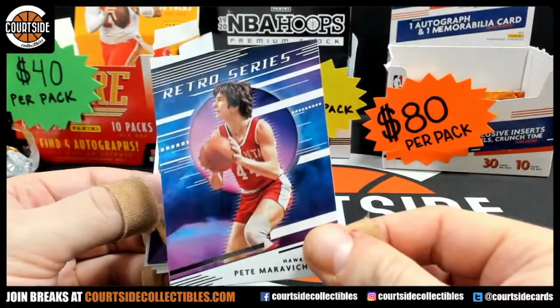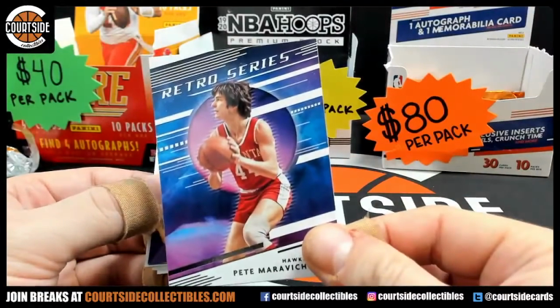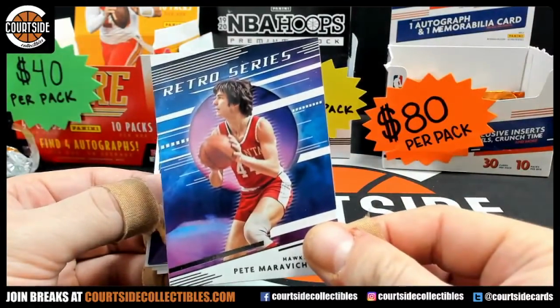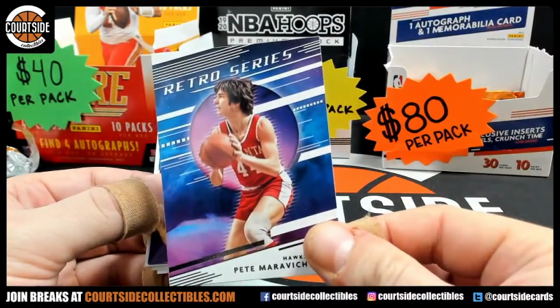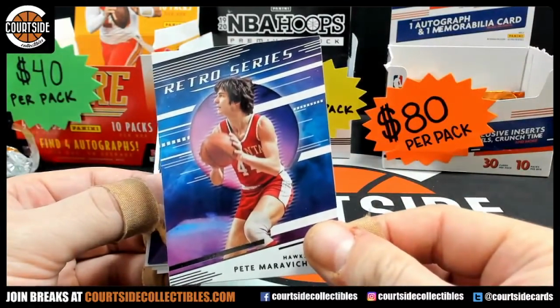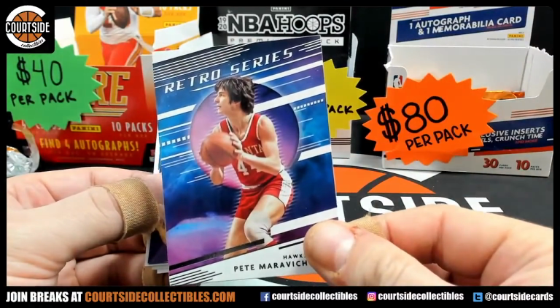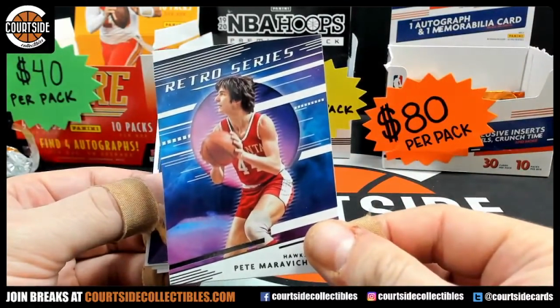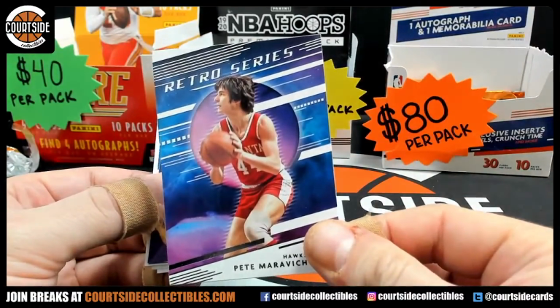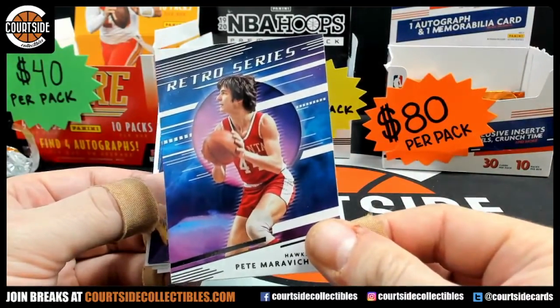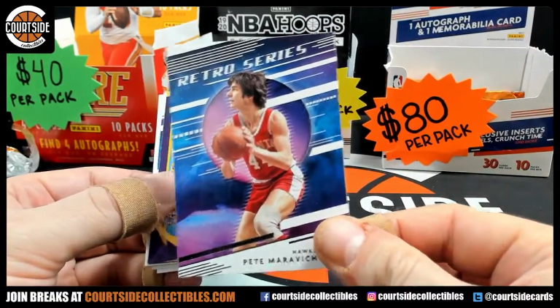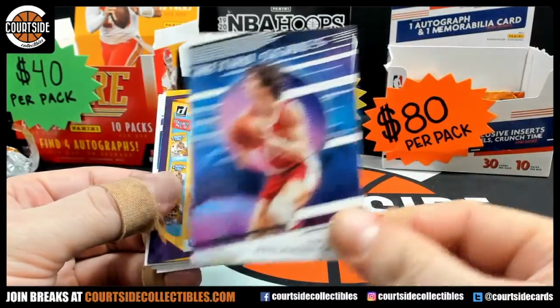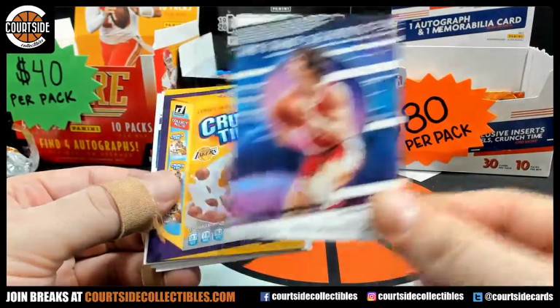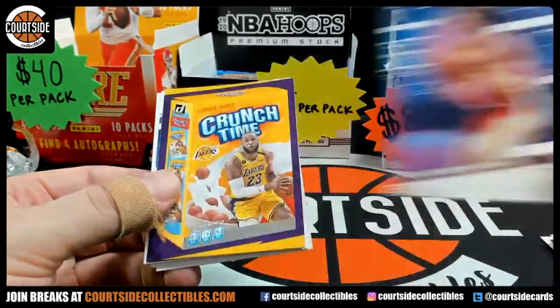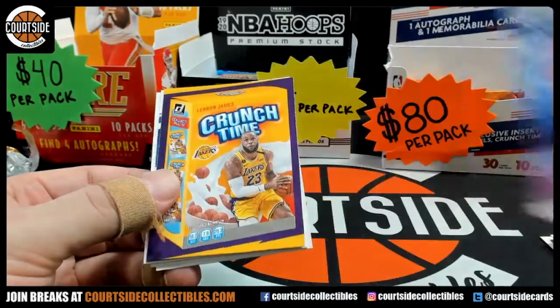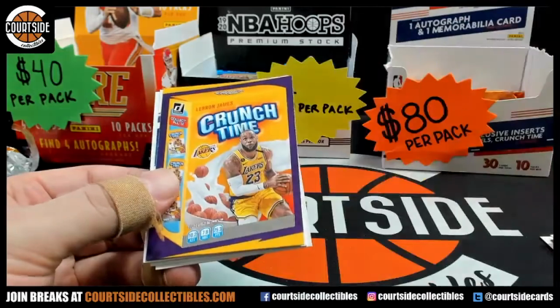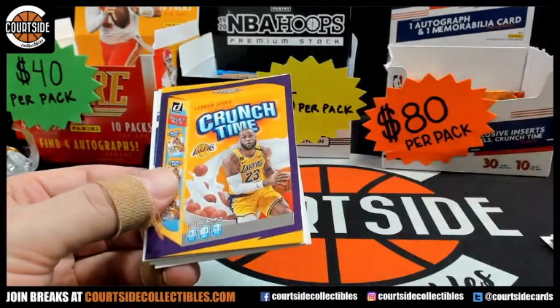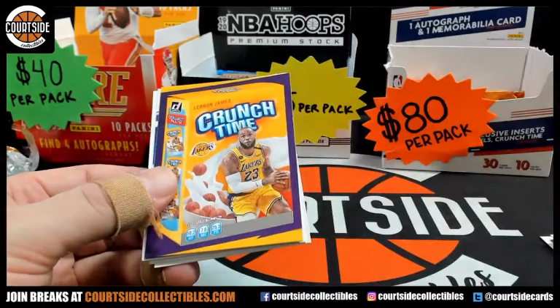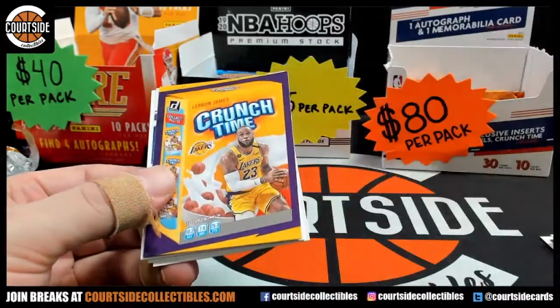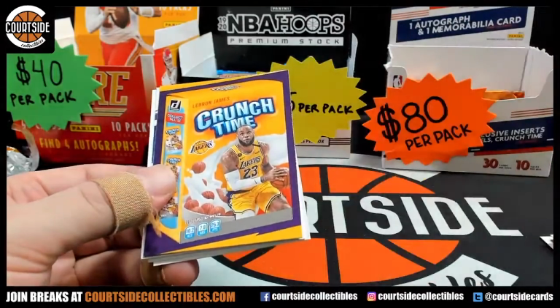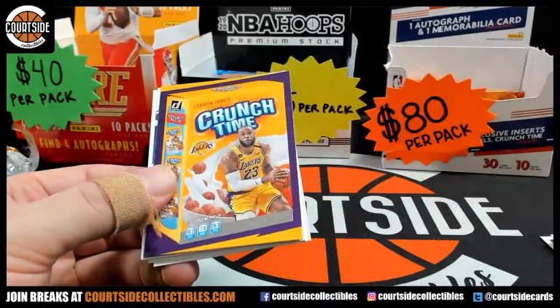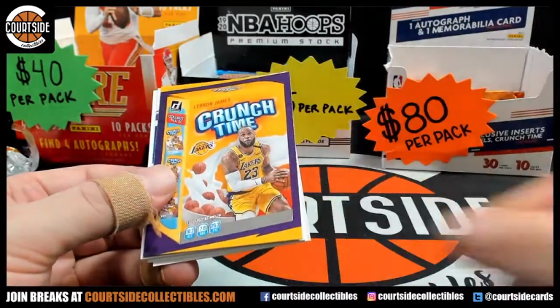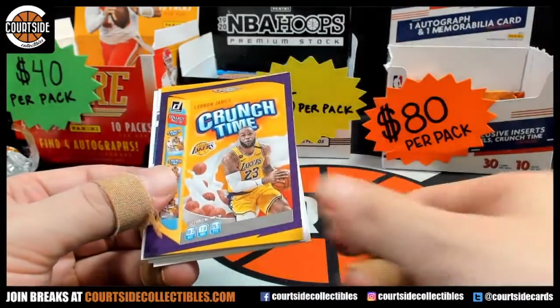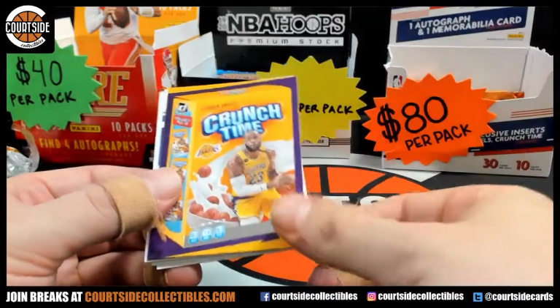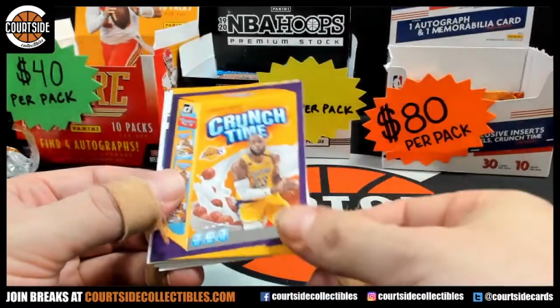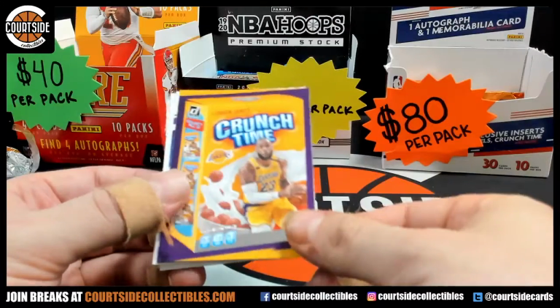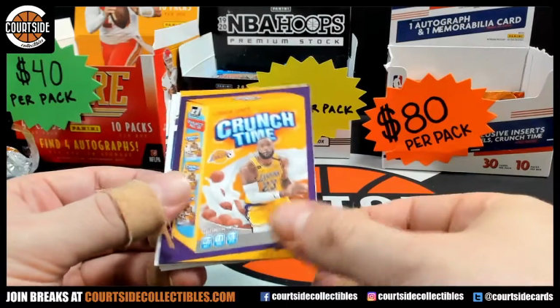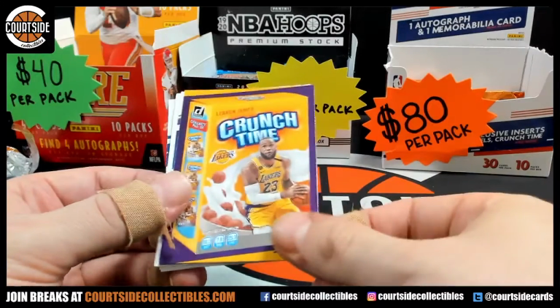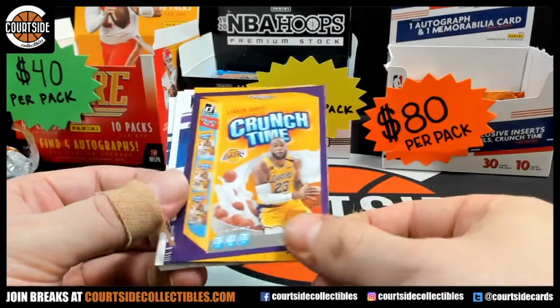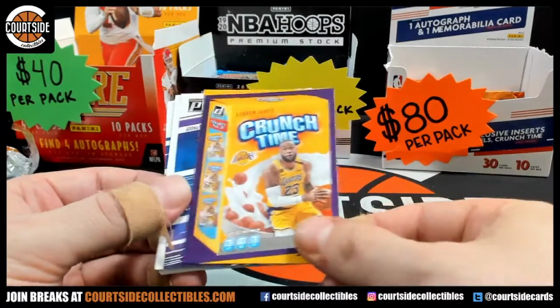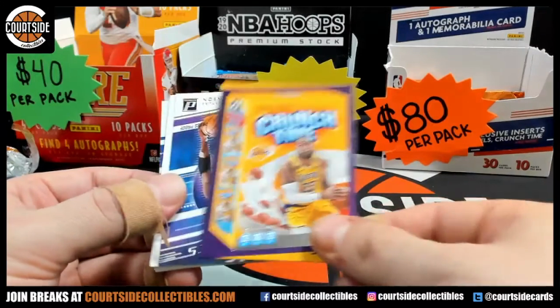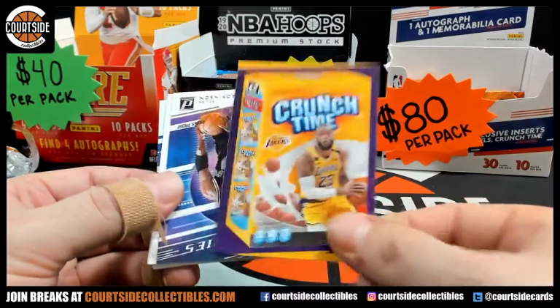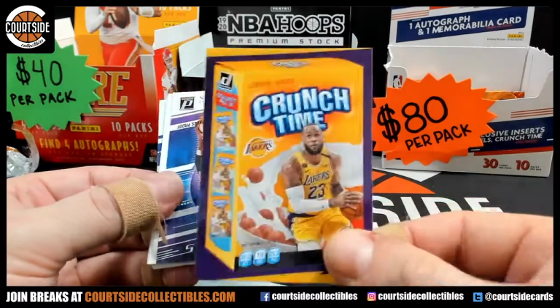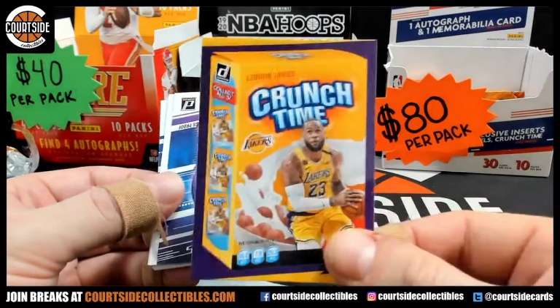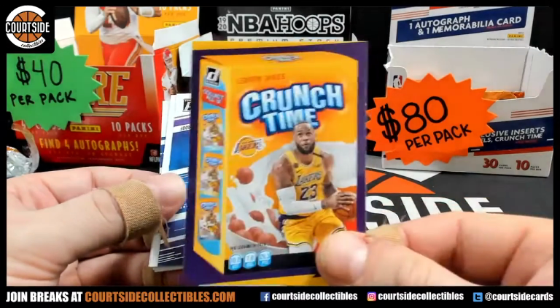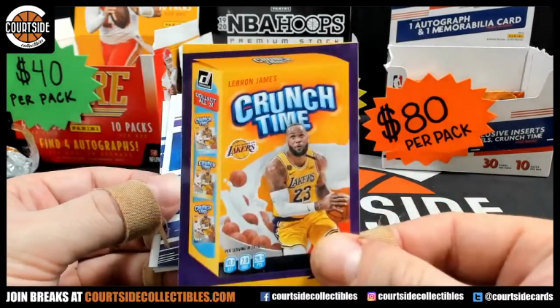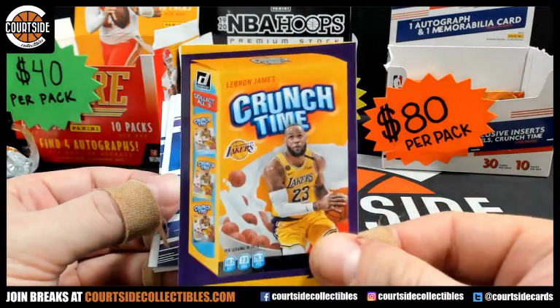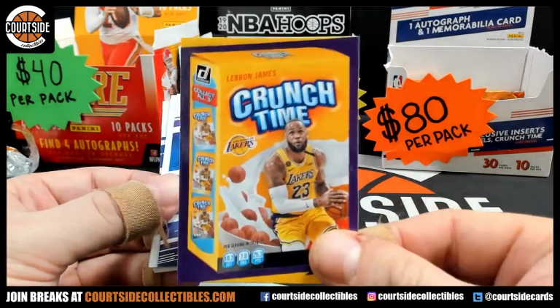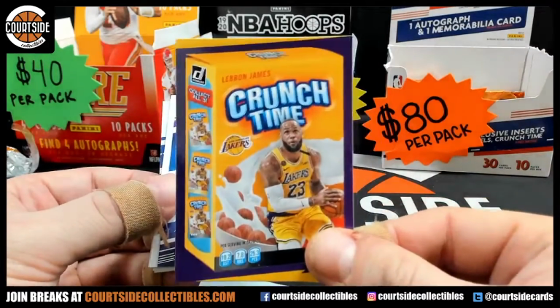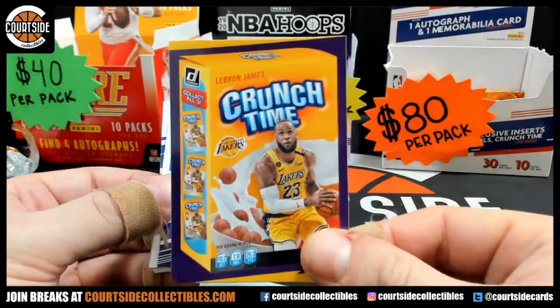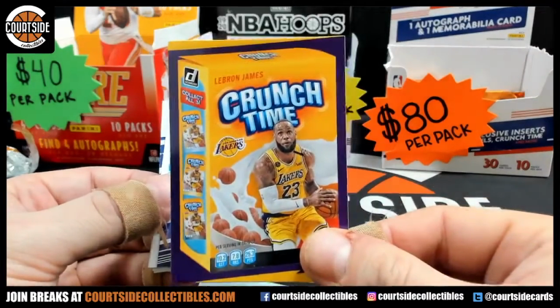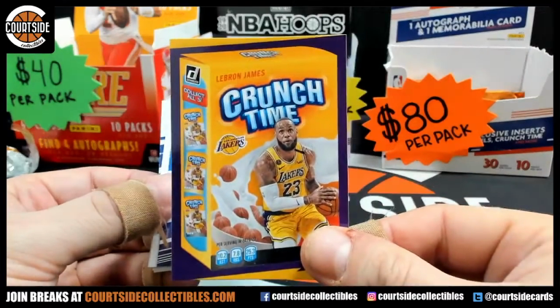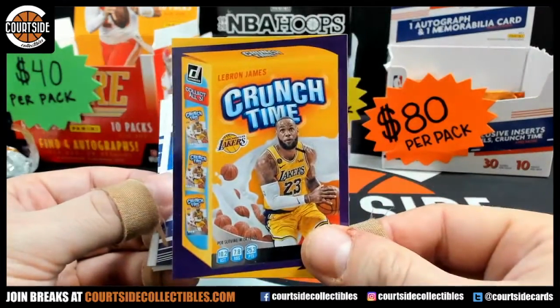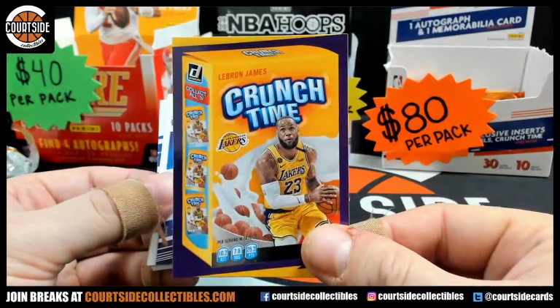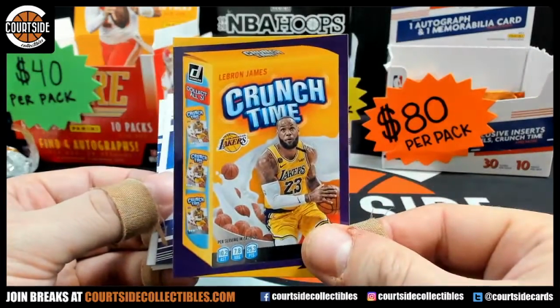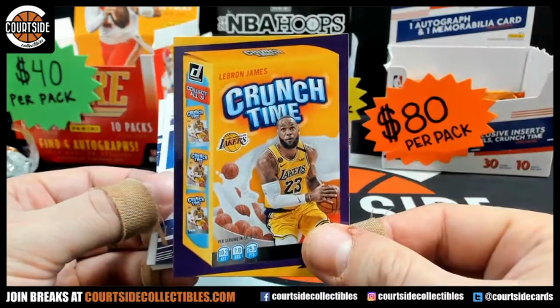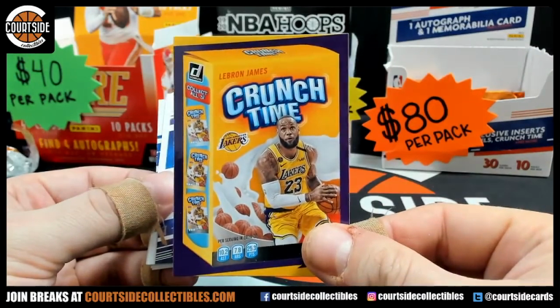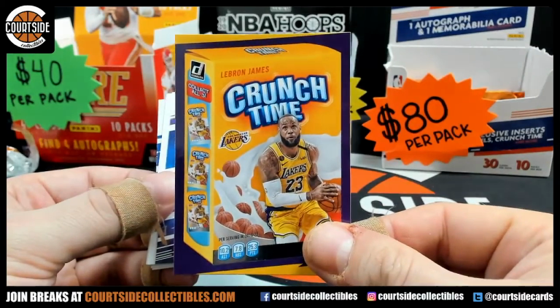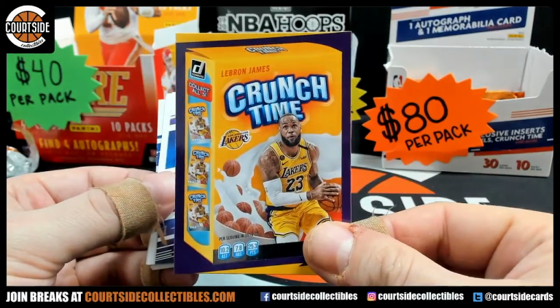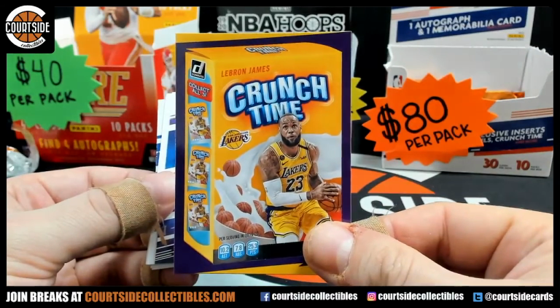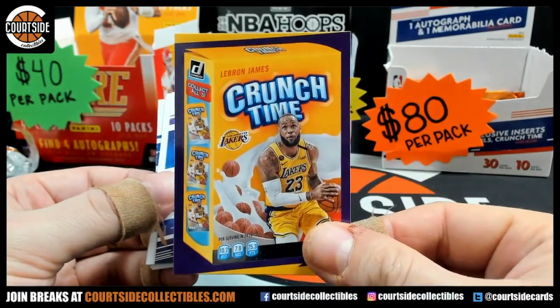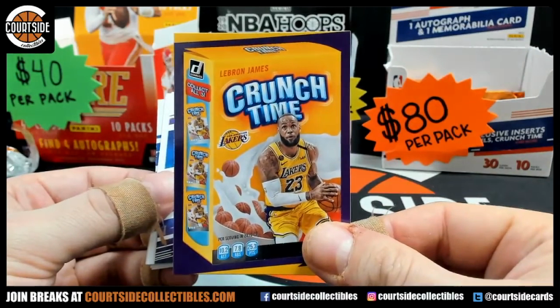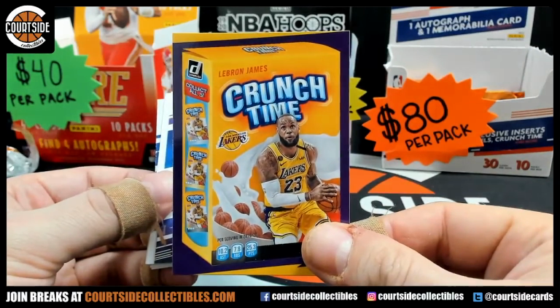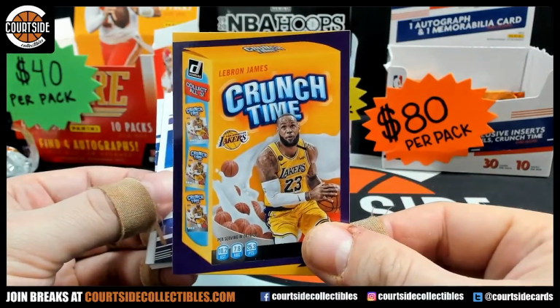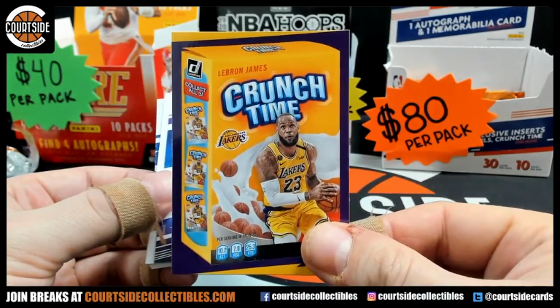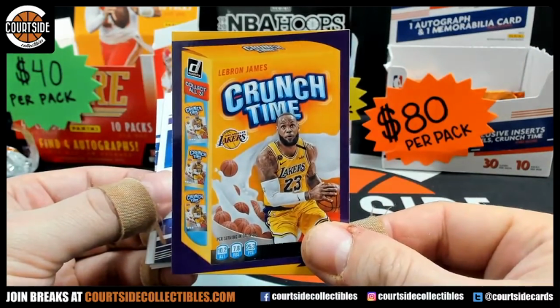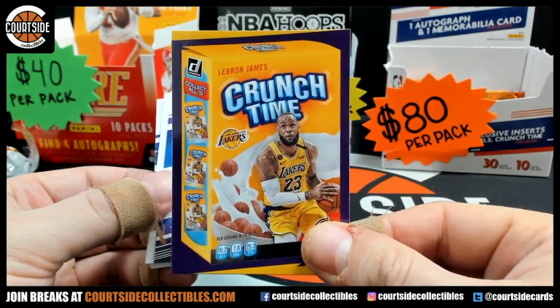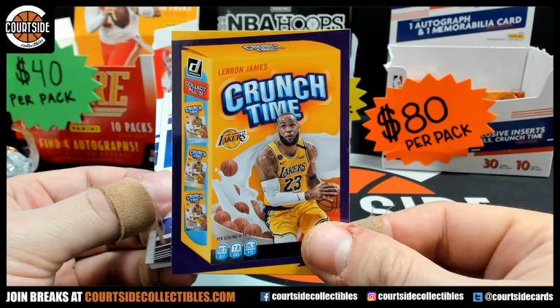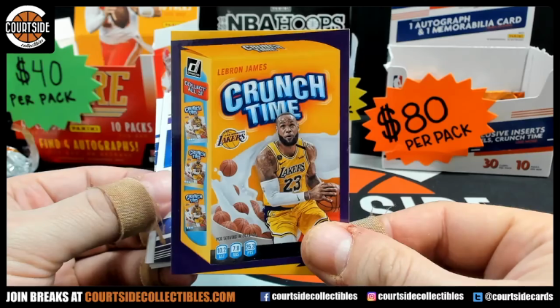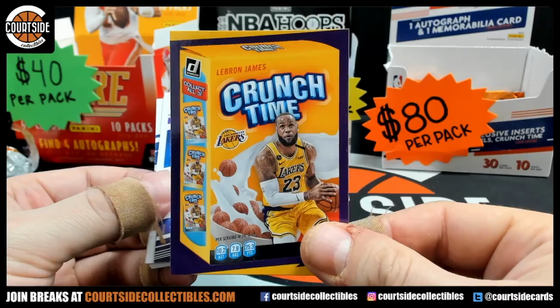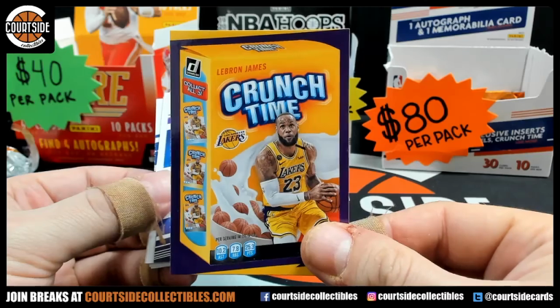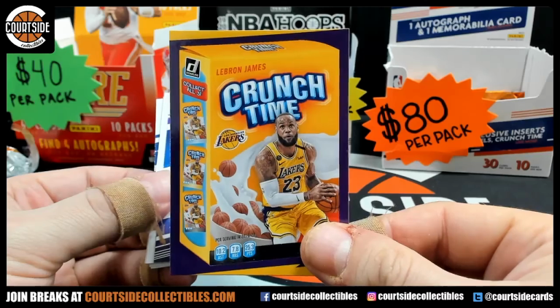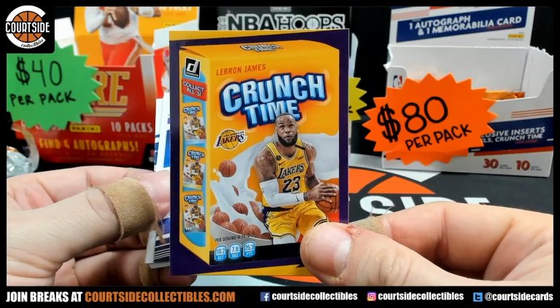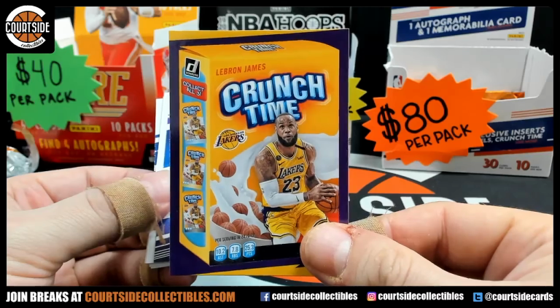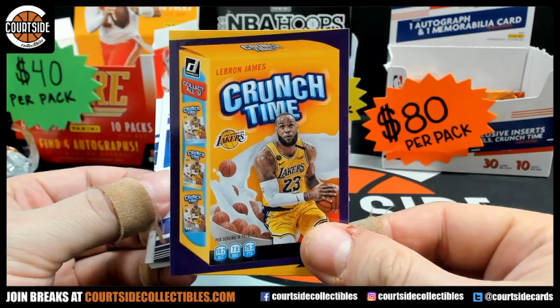Pistol Pete on the Retro Series. Oh, it's Laker colors — Crunch Time LeBron, for my boy Harry in the PC.